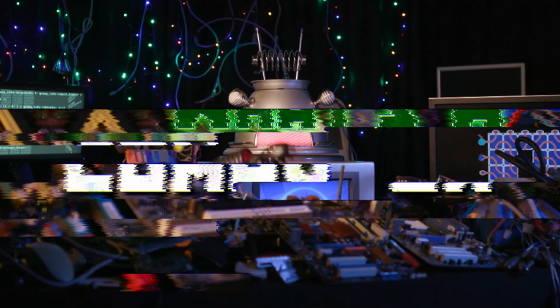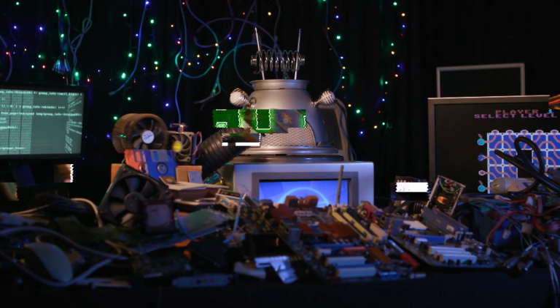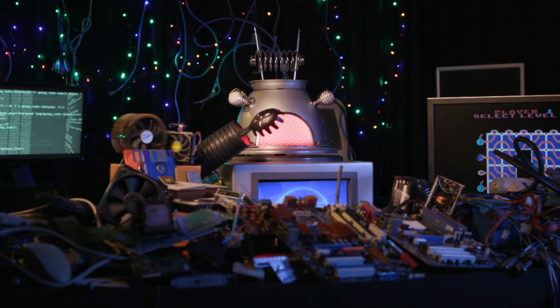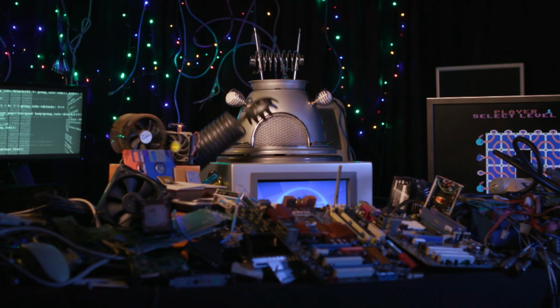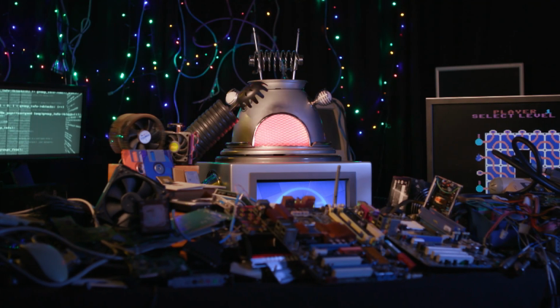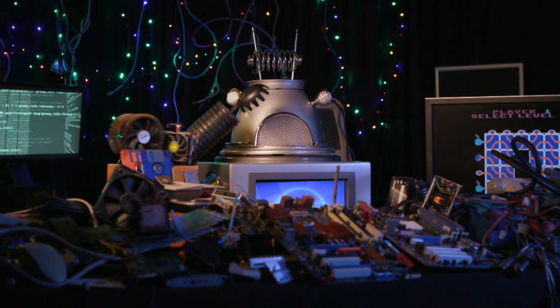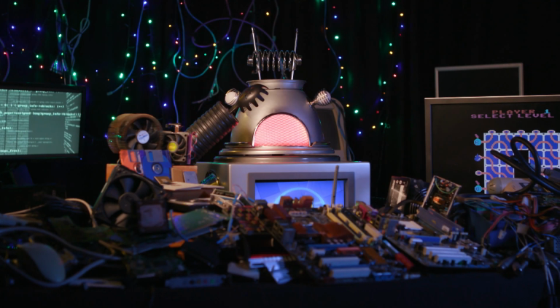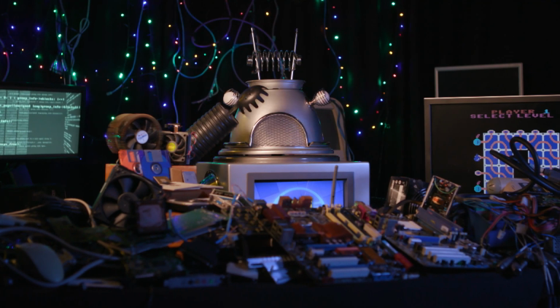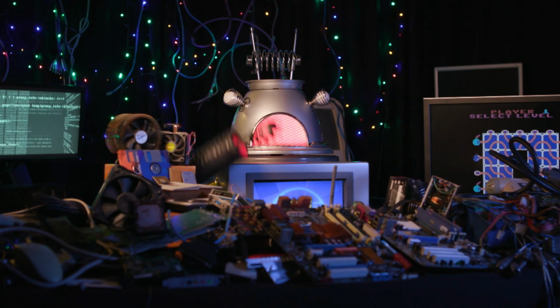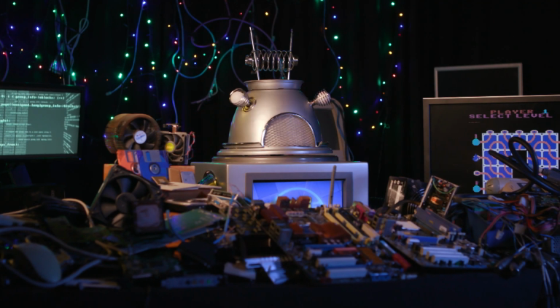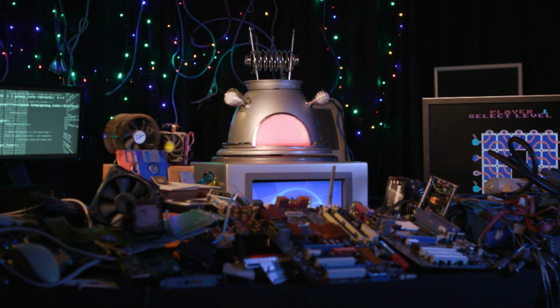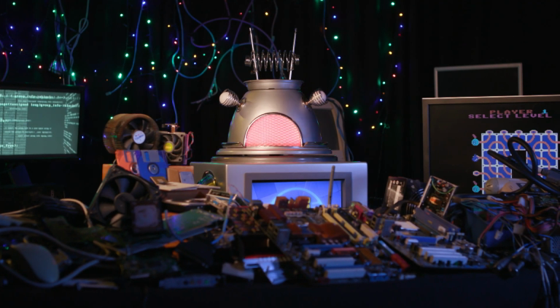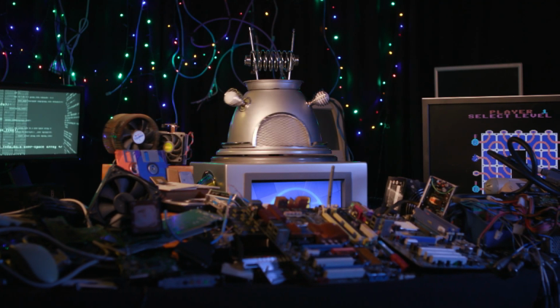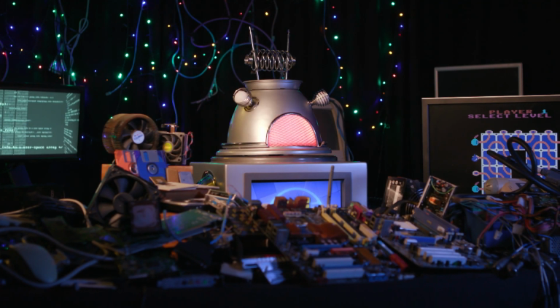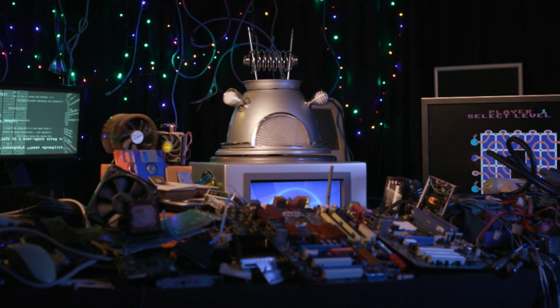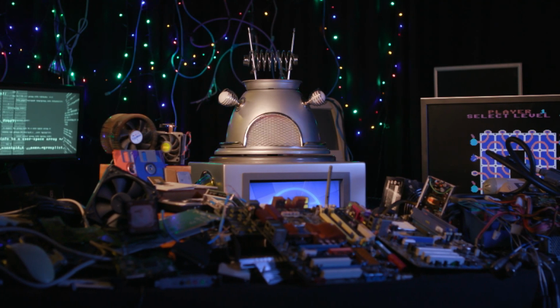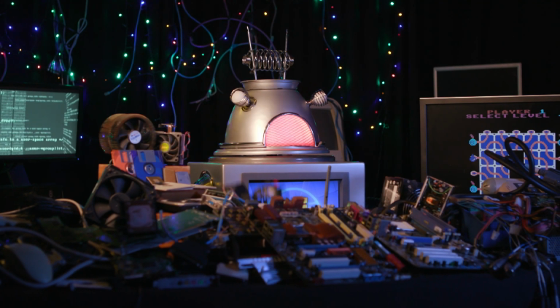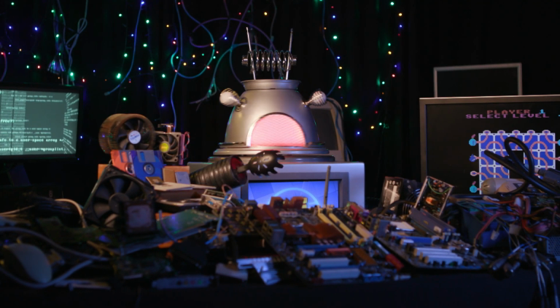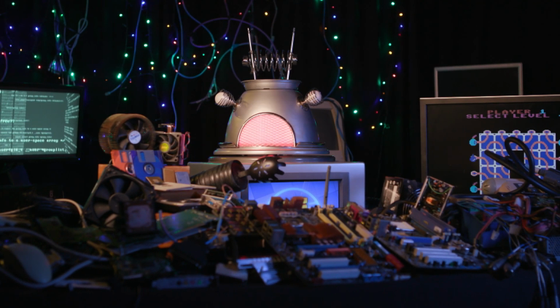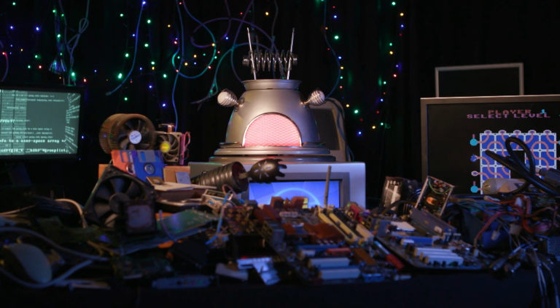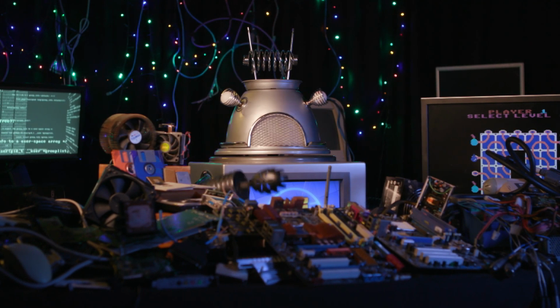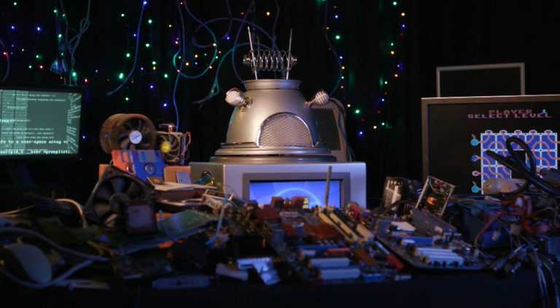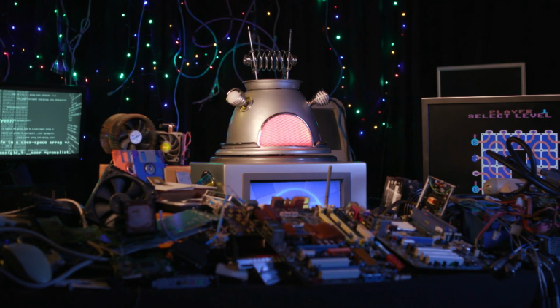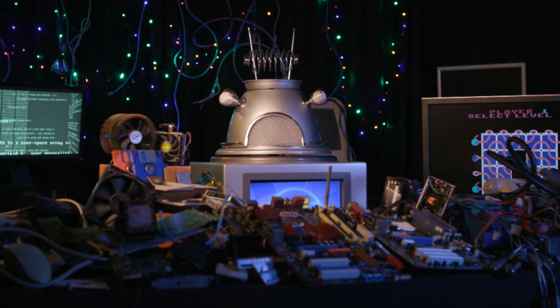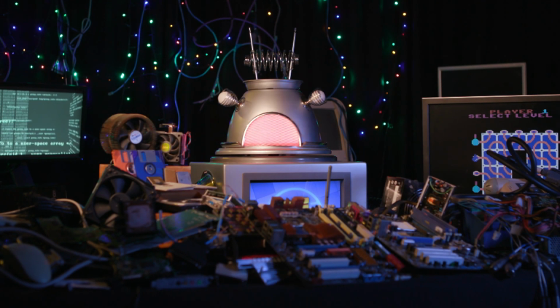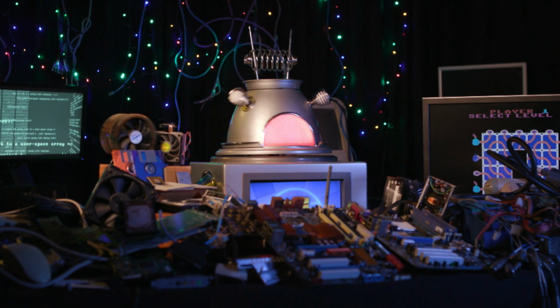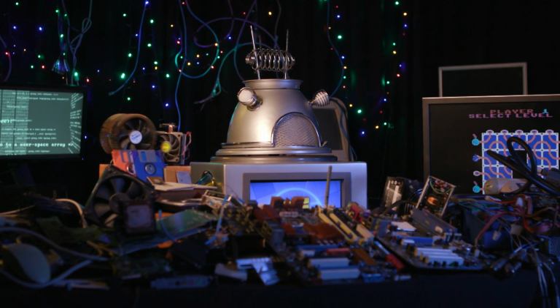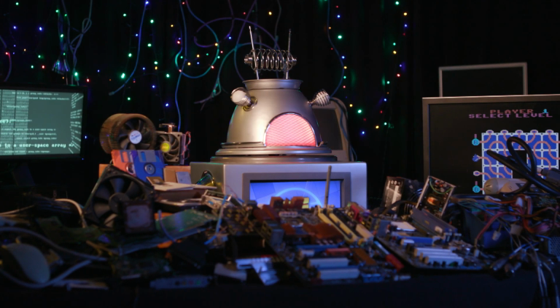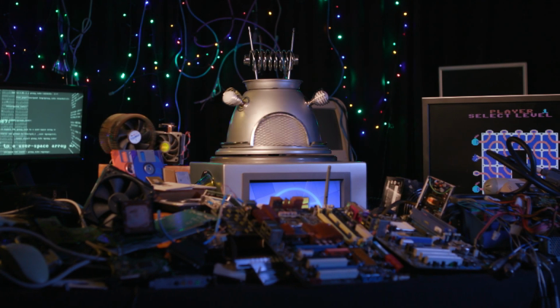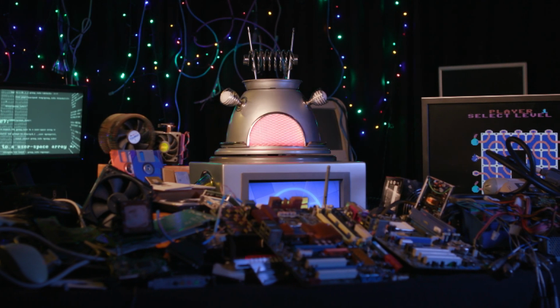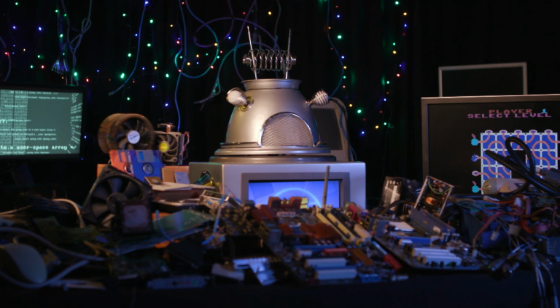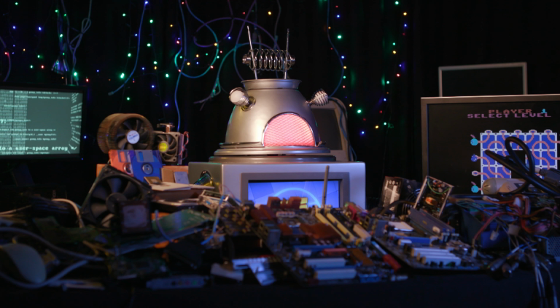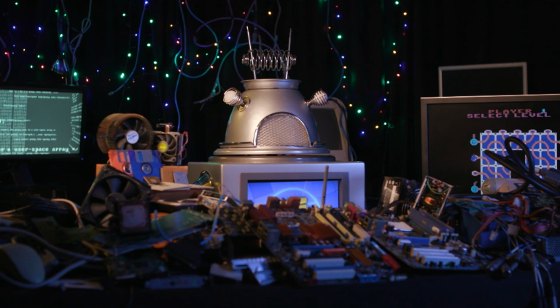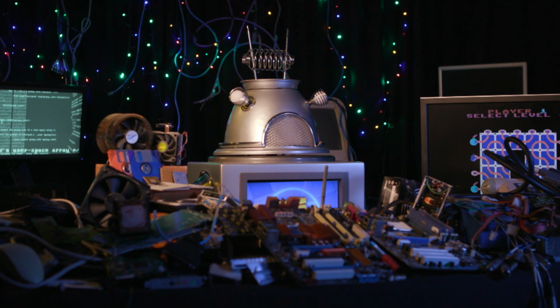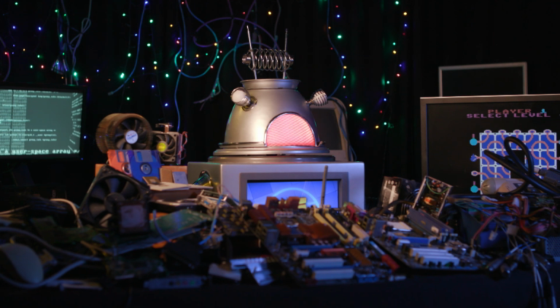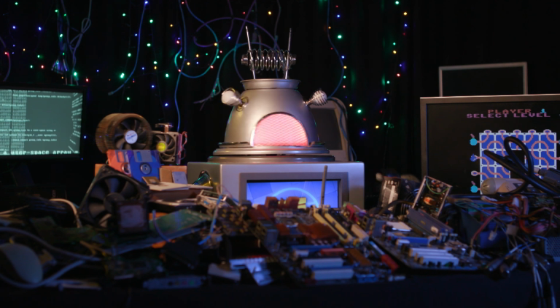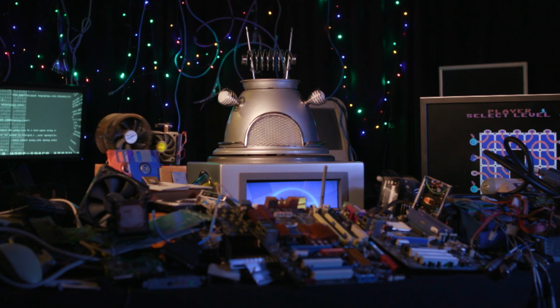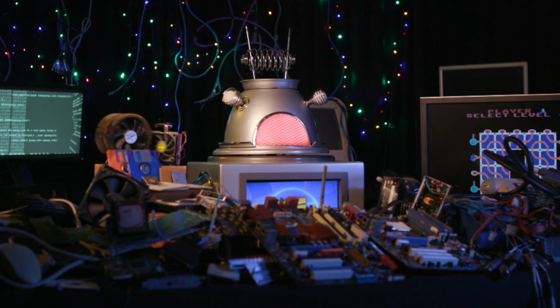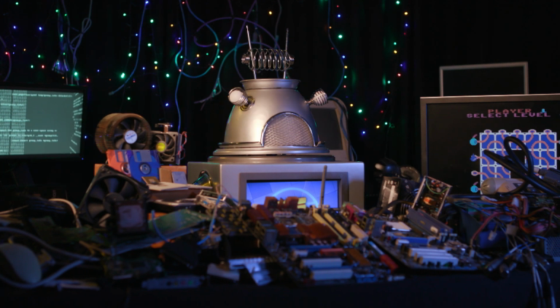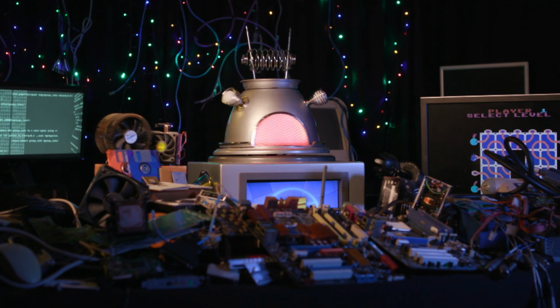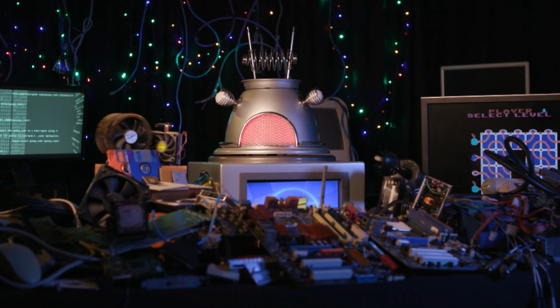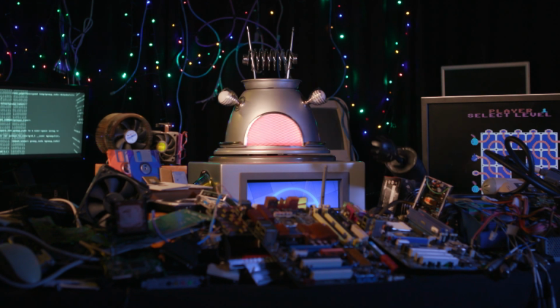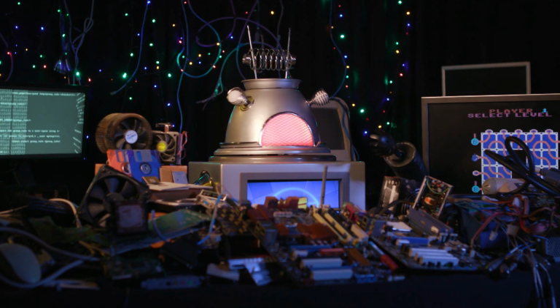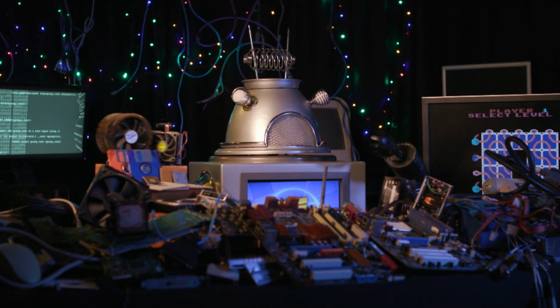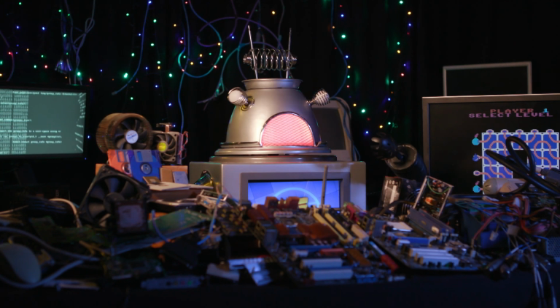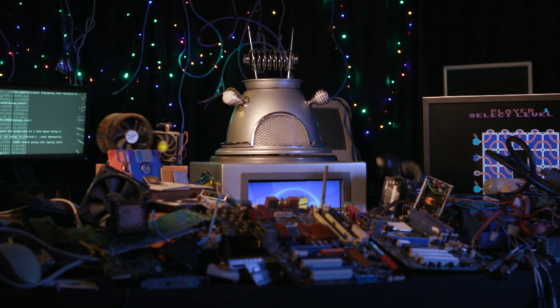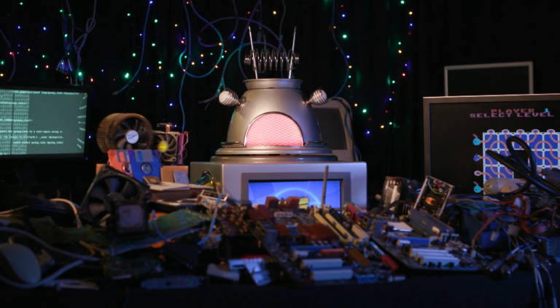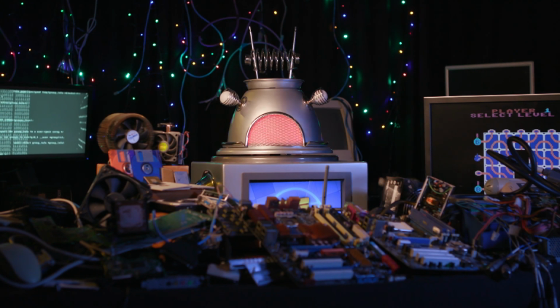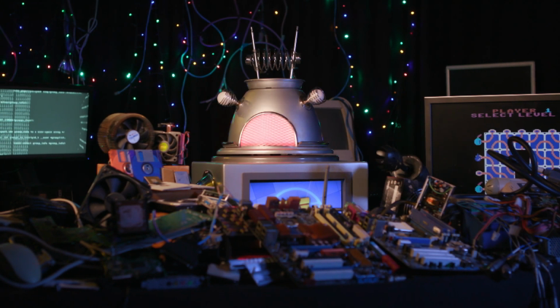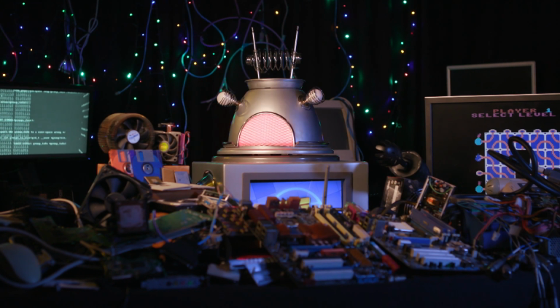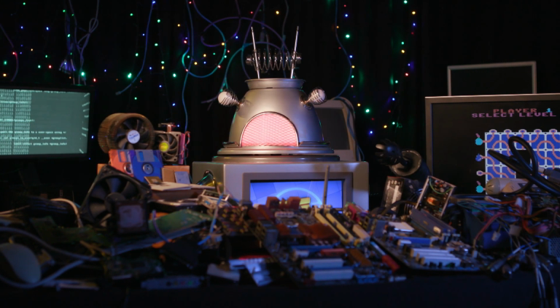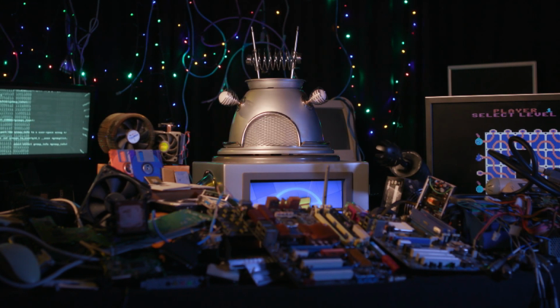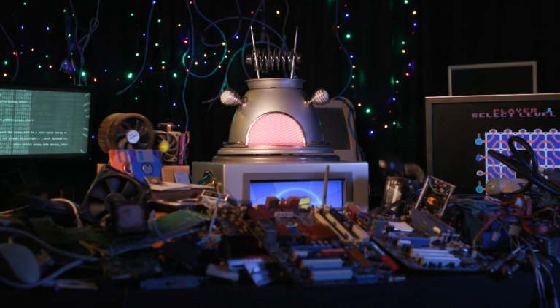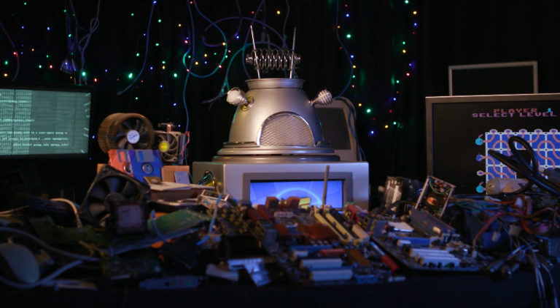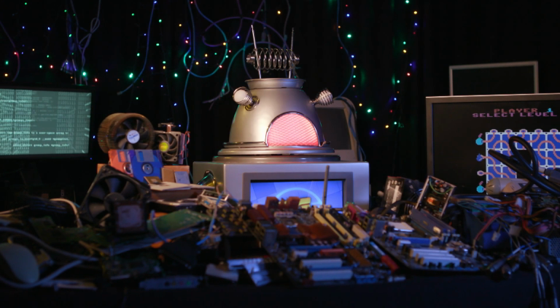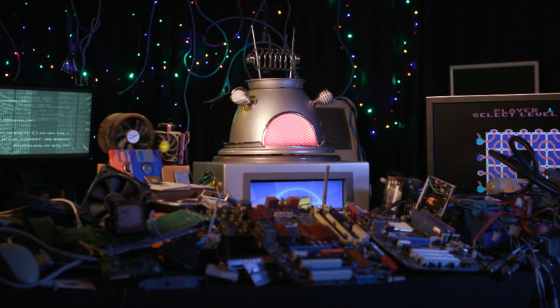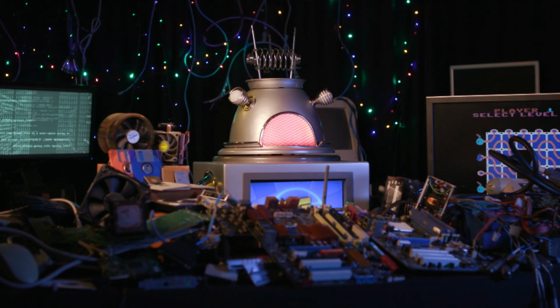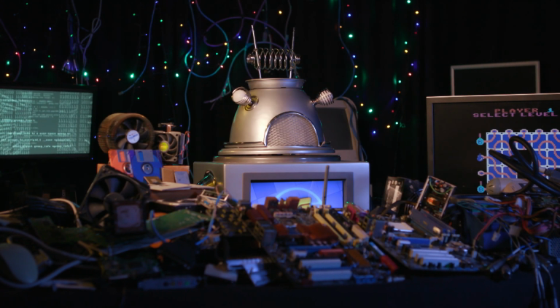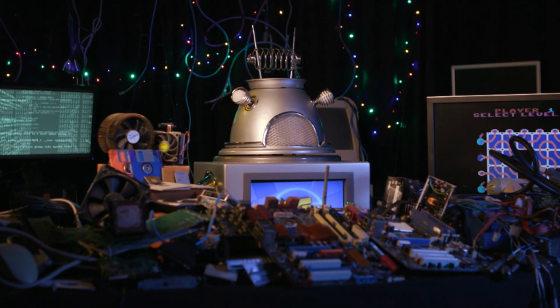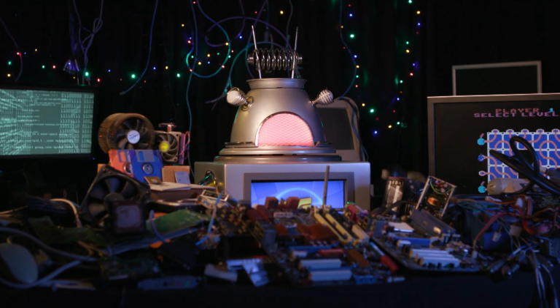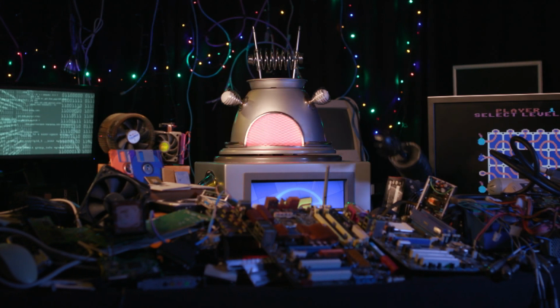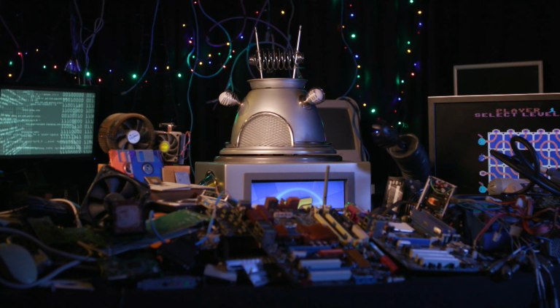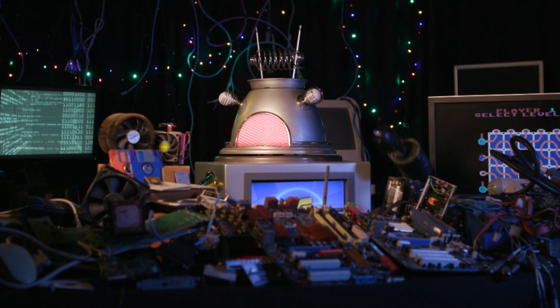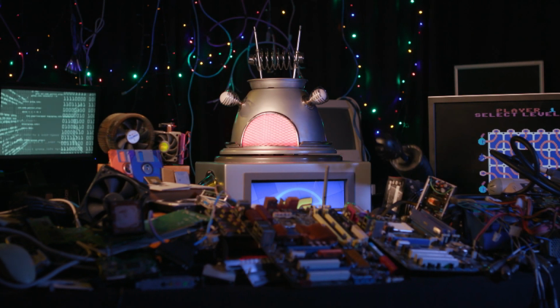Welcome back to My Computer Lab! Today we'll be talking about something that will be hard to forget. Memory!